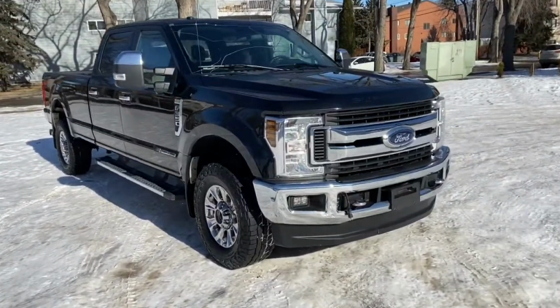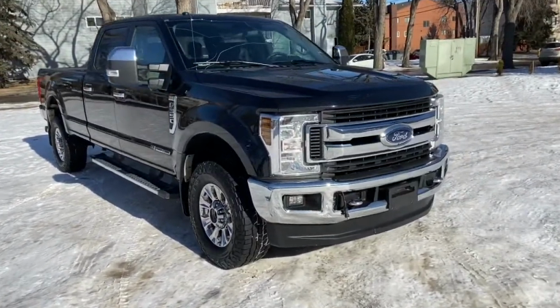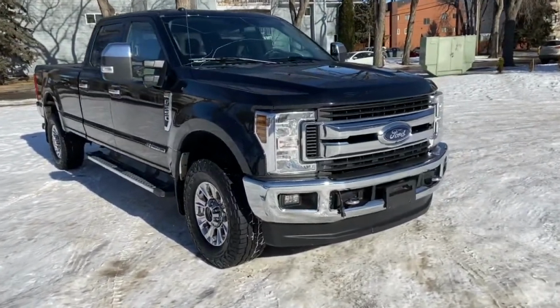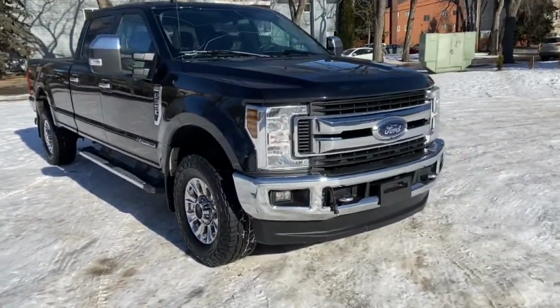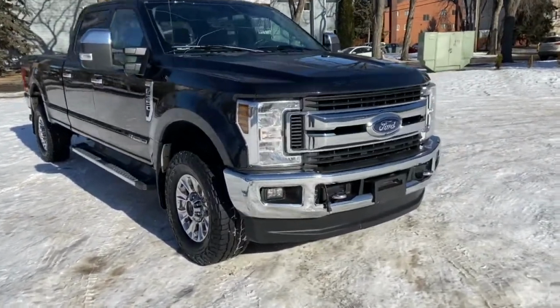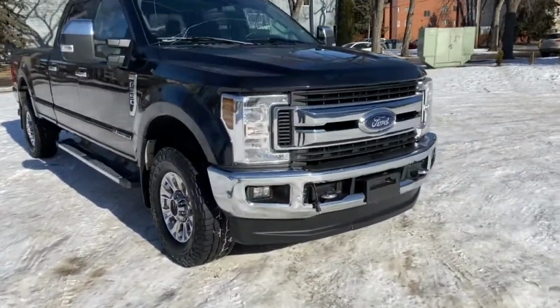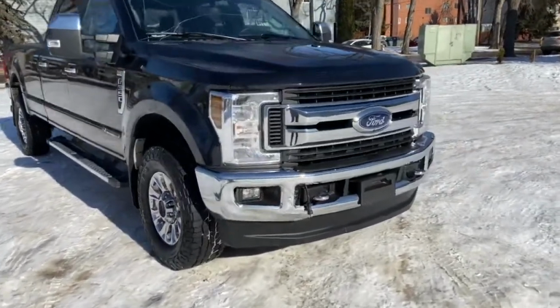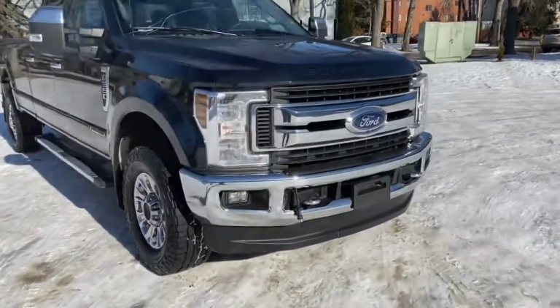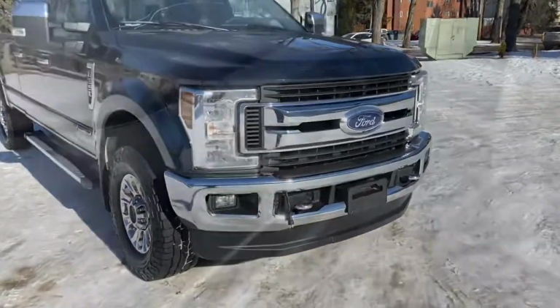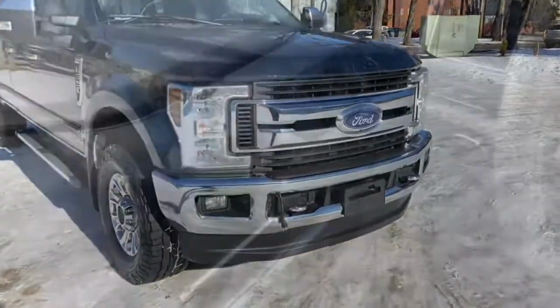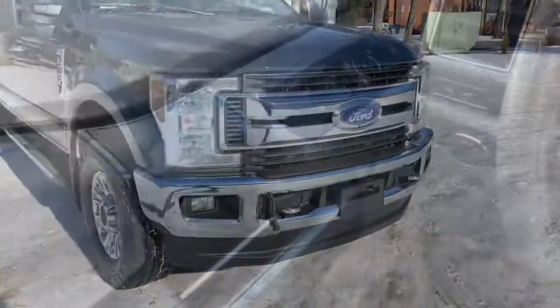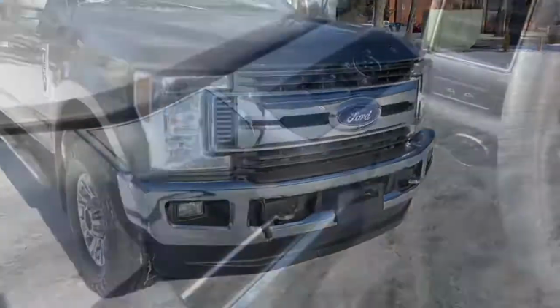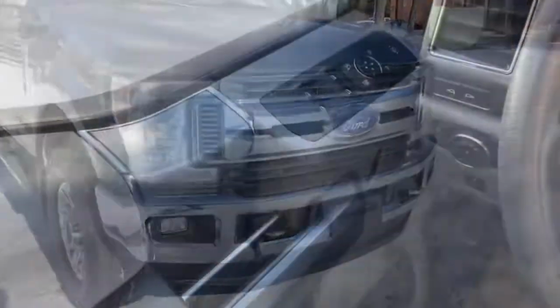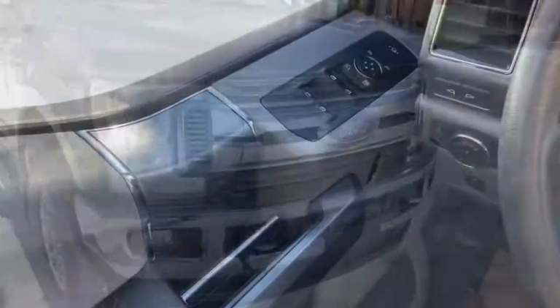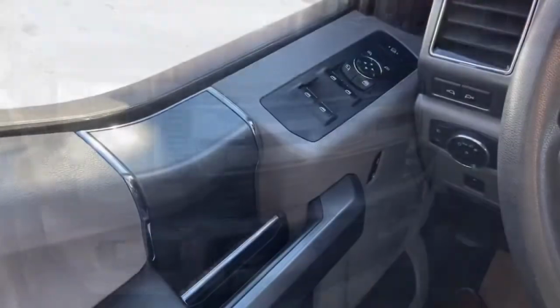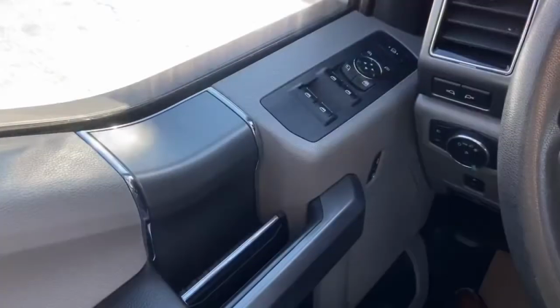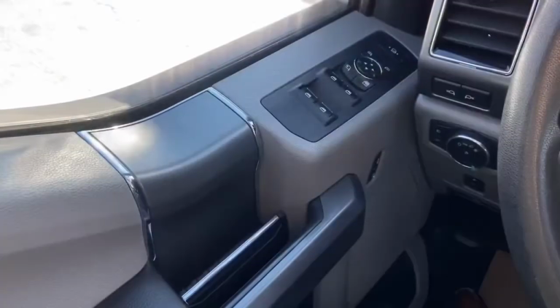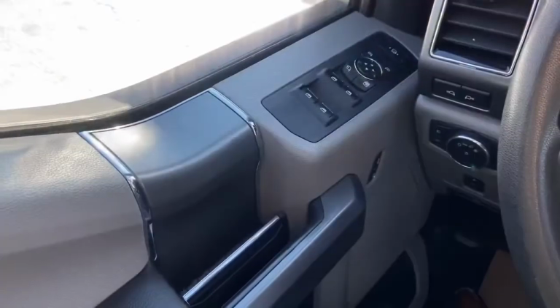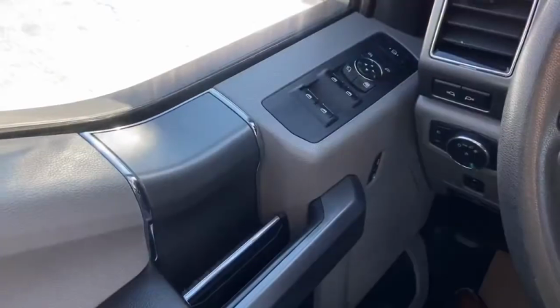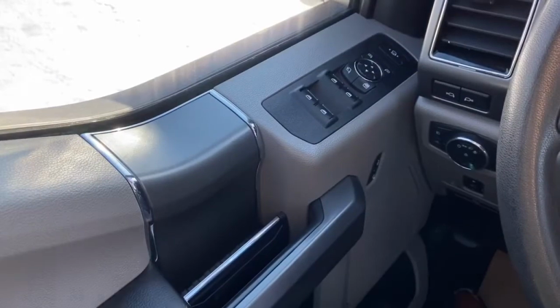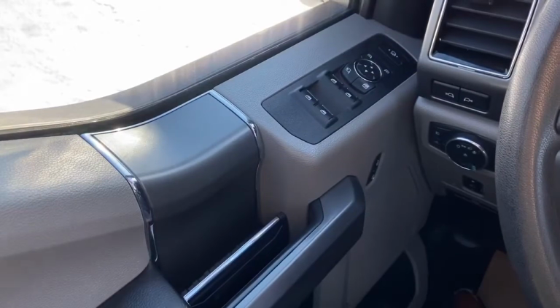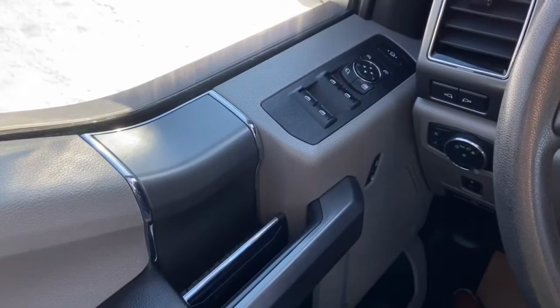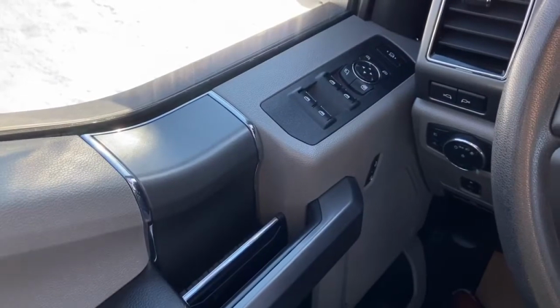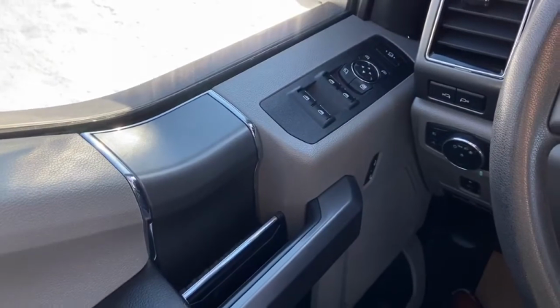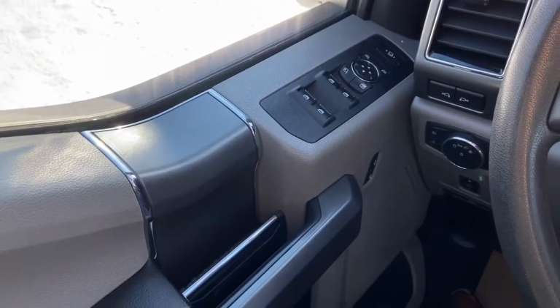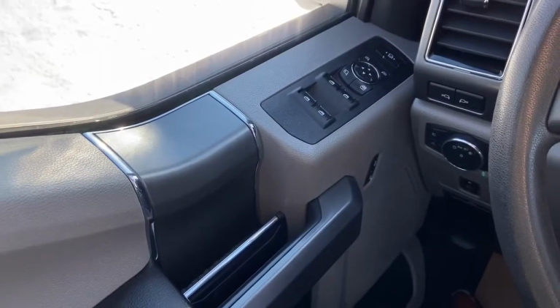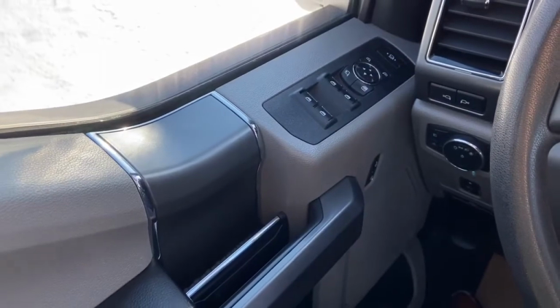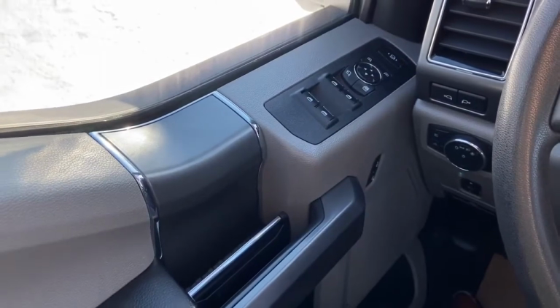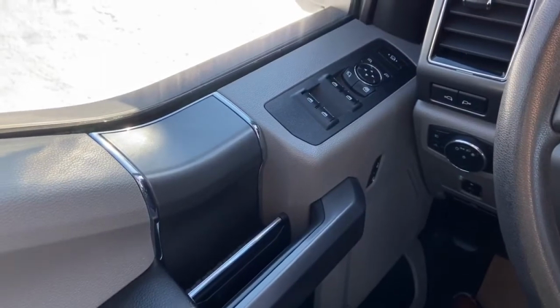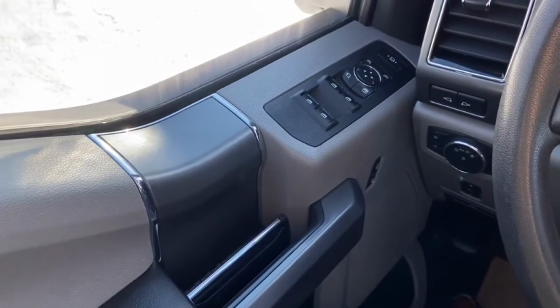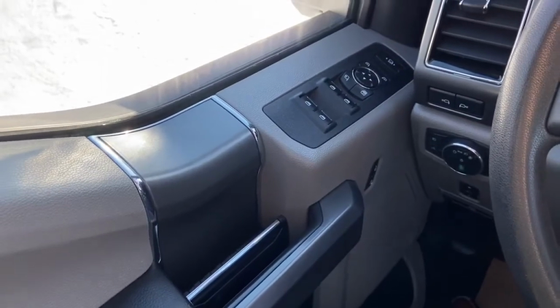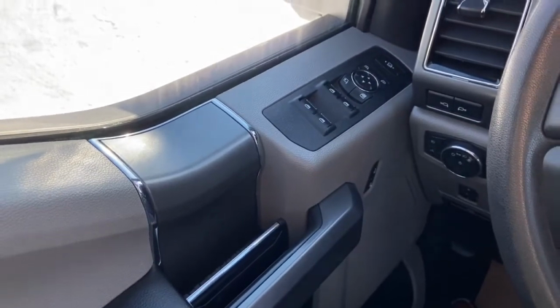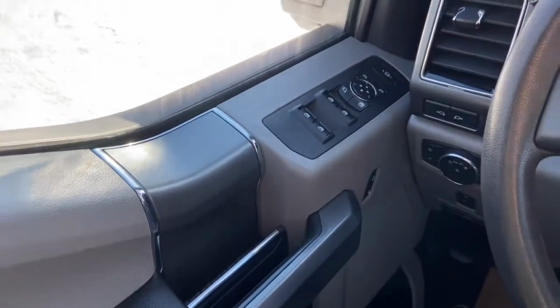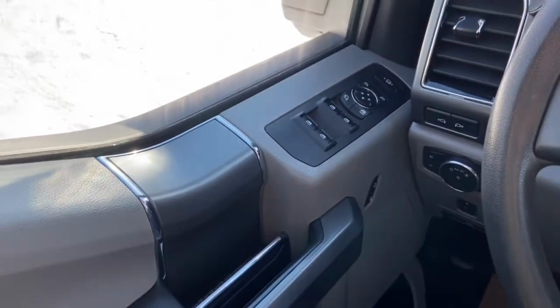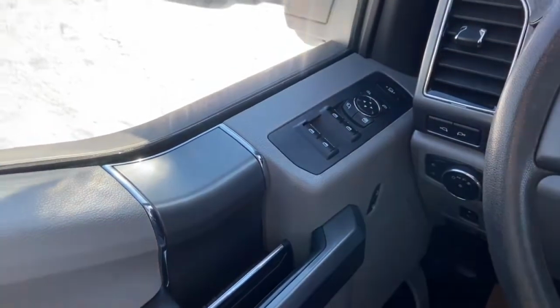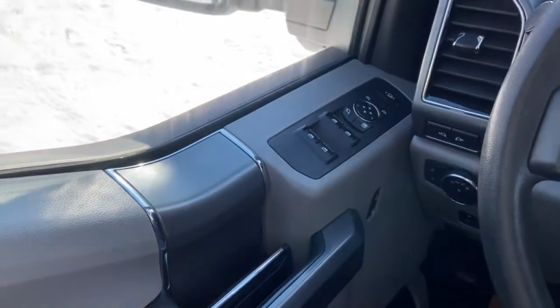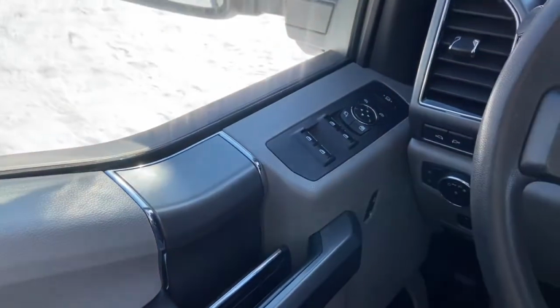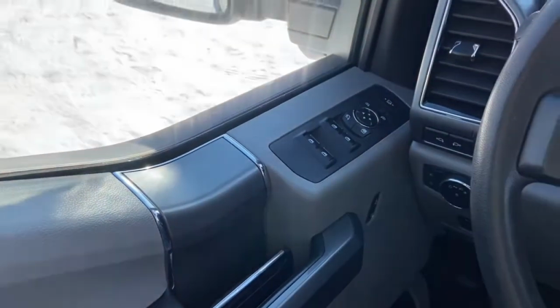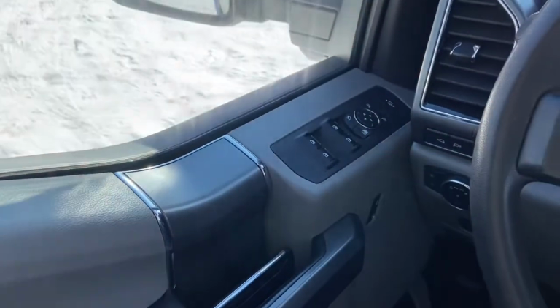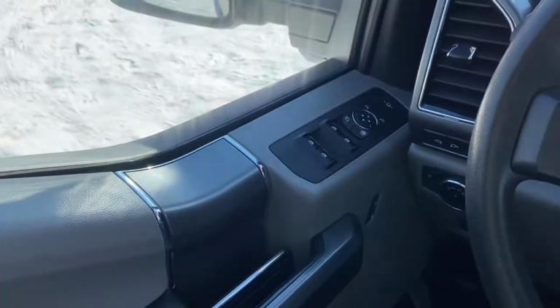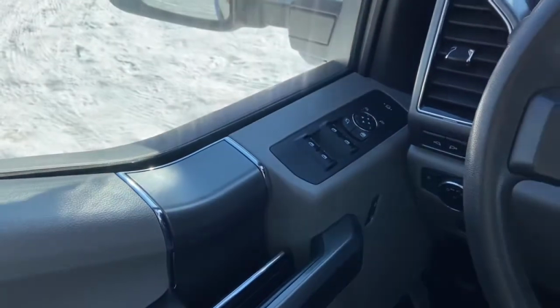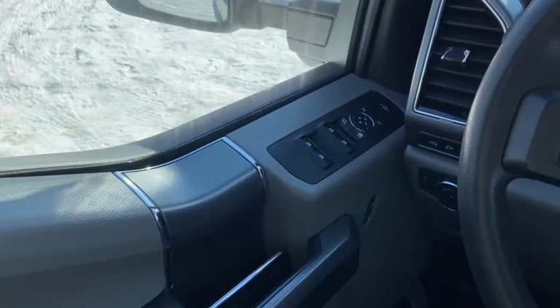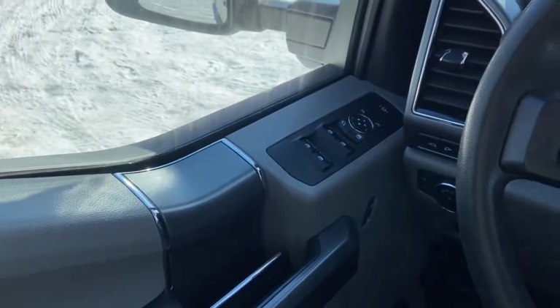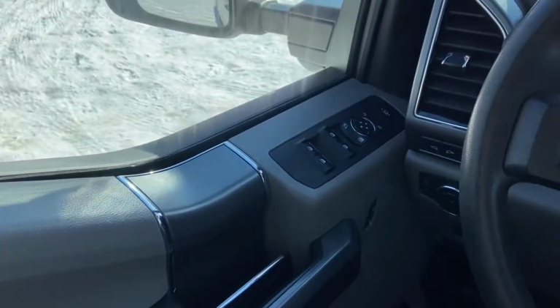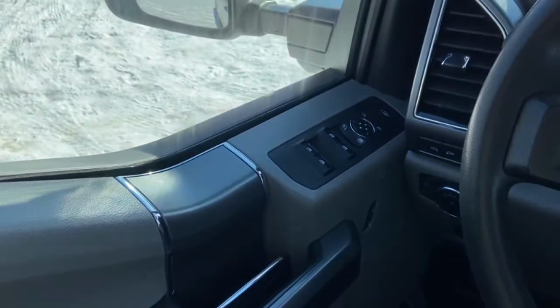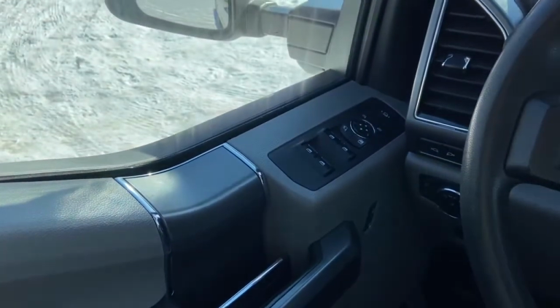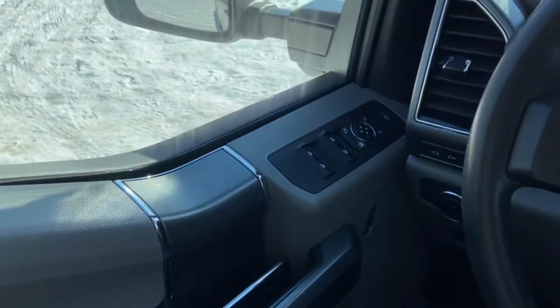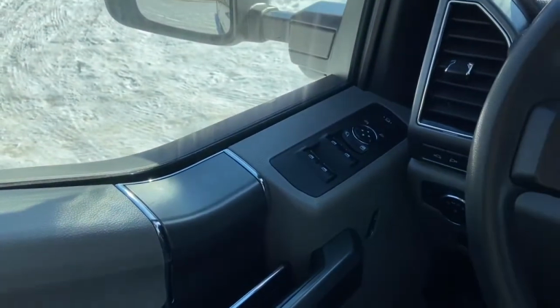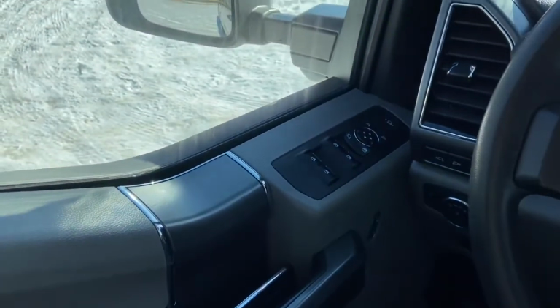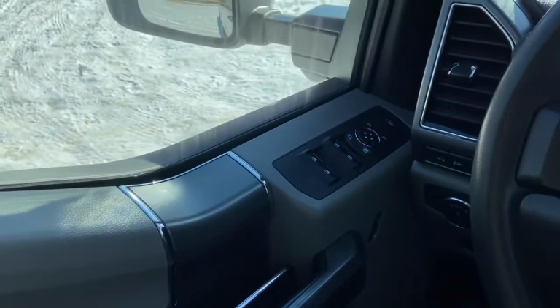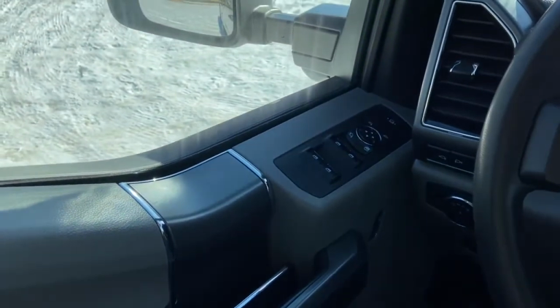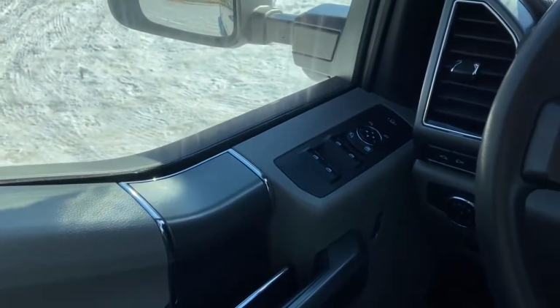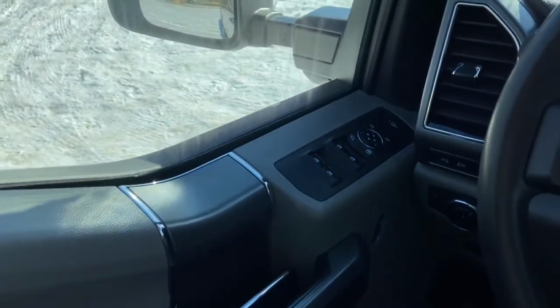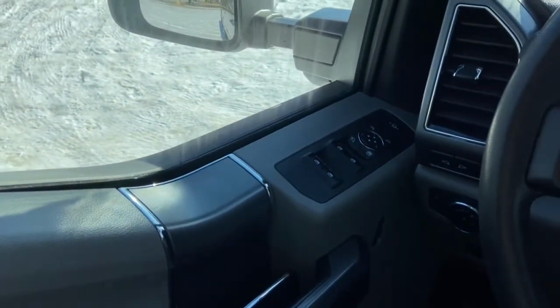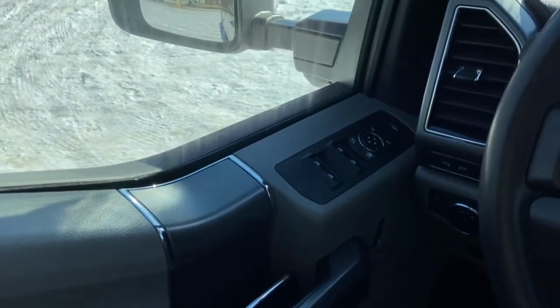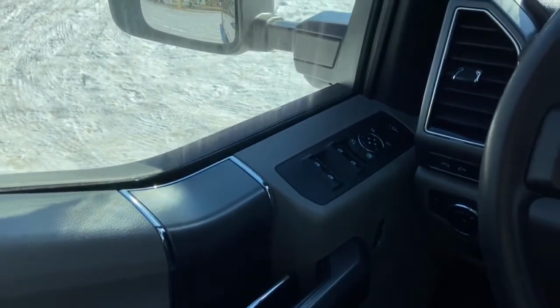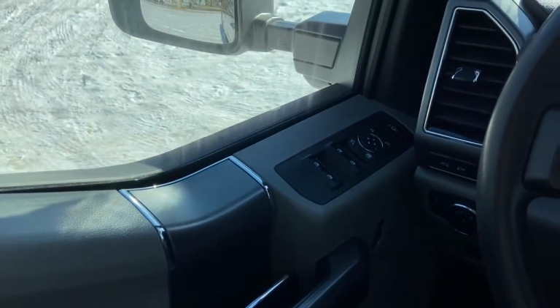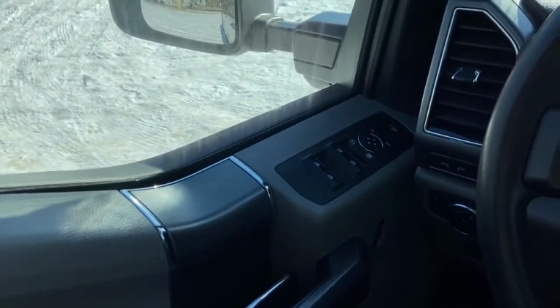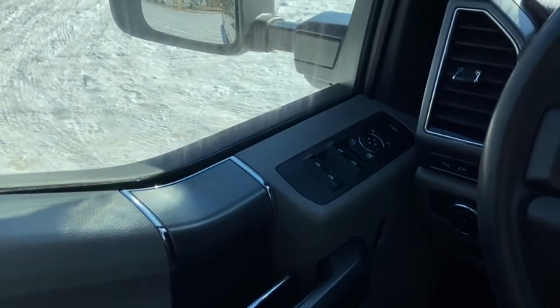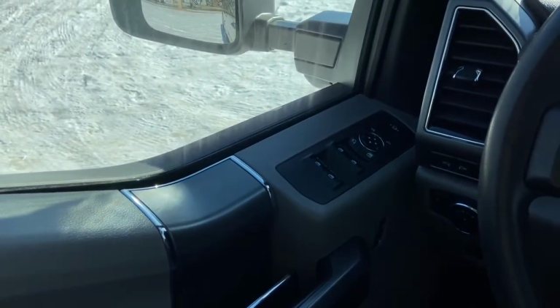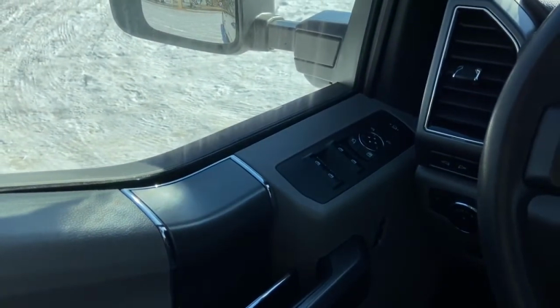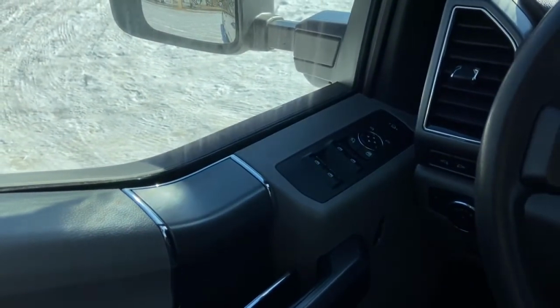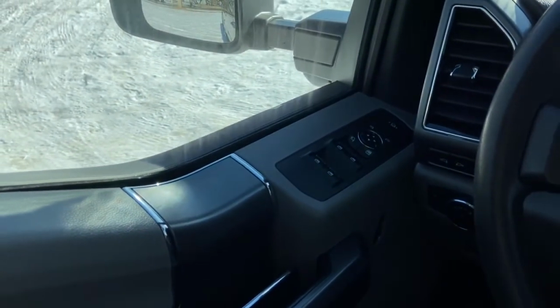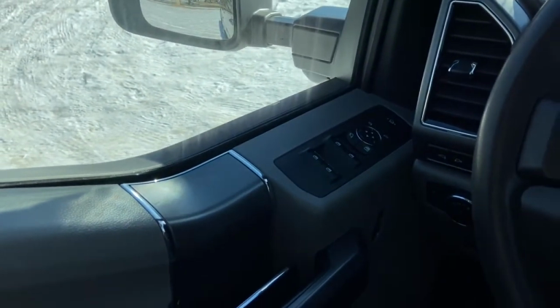Now let's take a look inside. Sitting inside the F350, going to do a quick run through of some of the features as well as go over the interior layout.